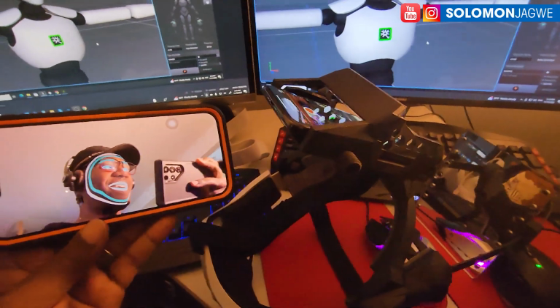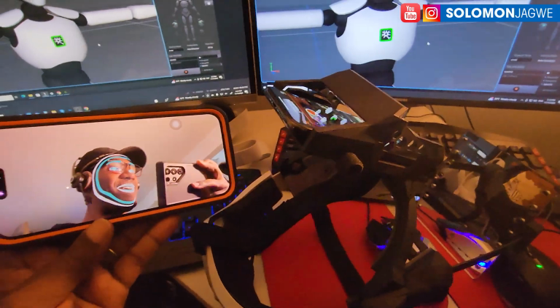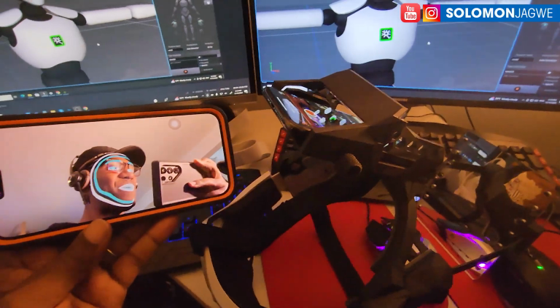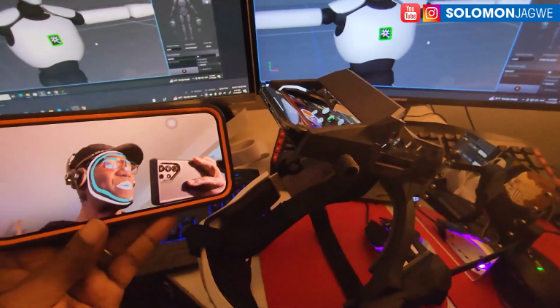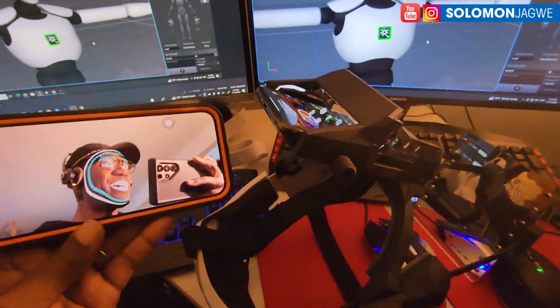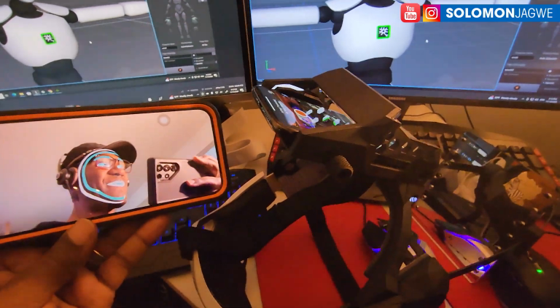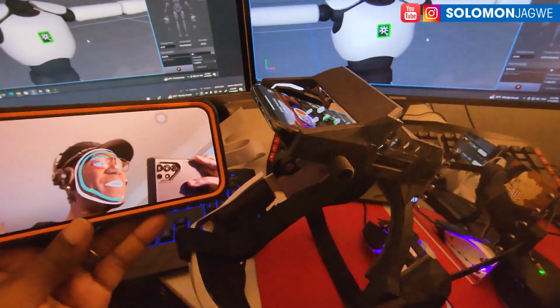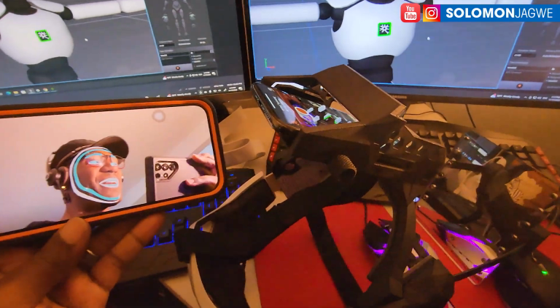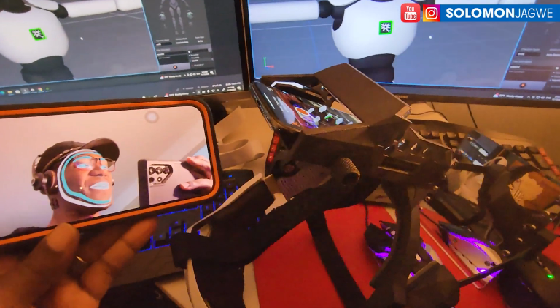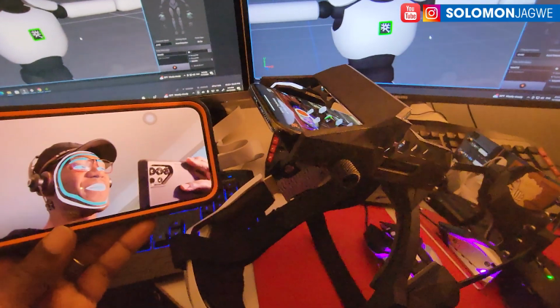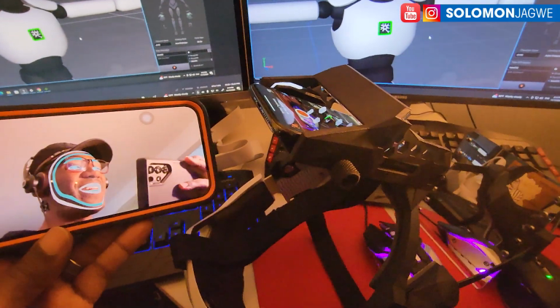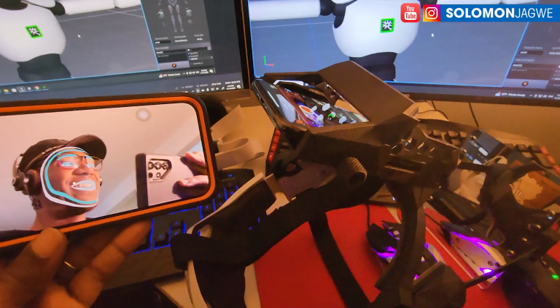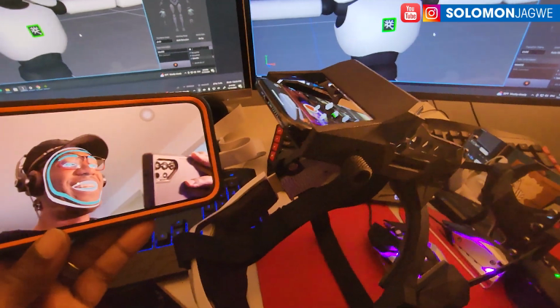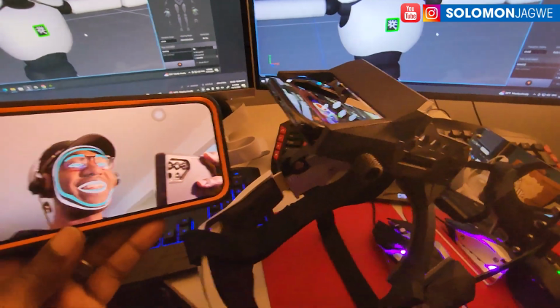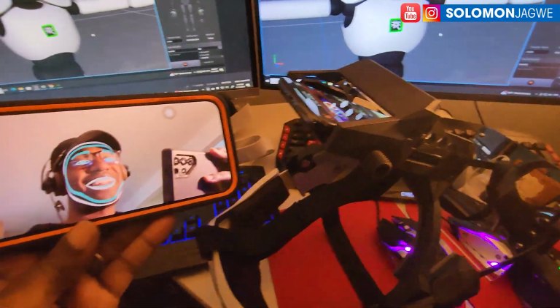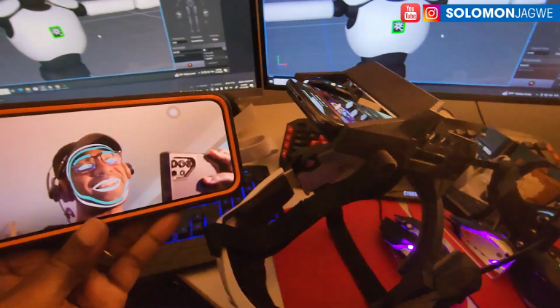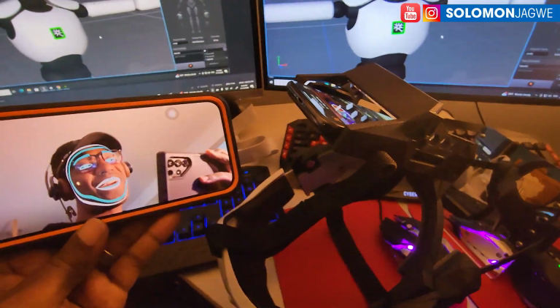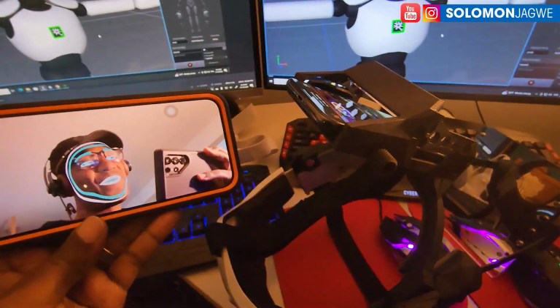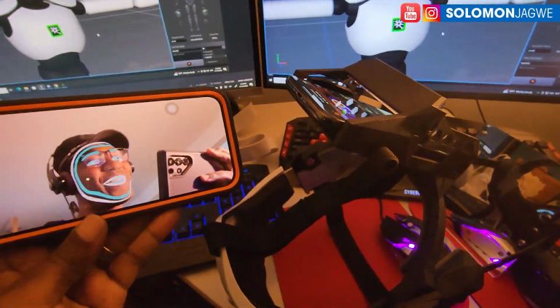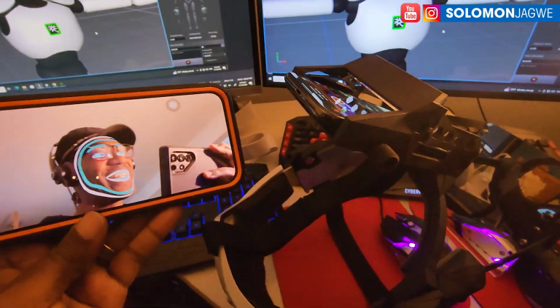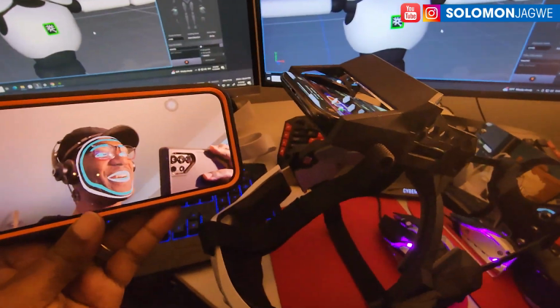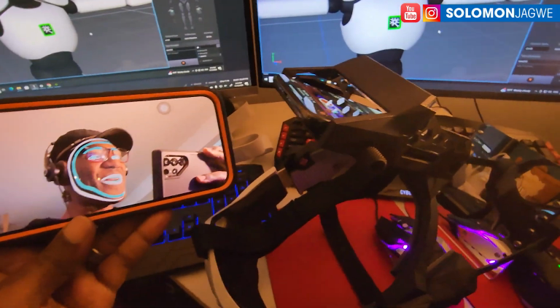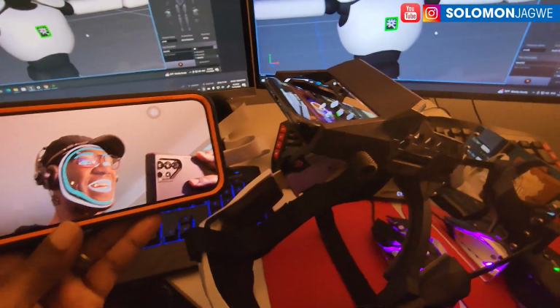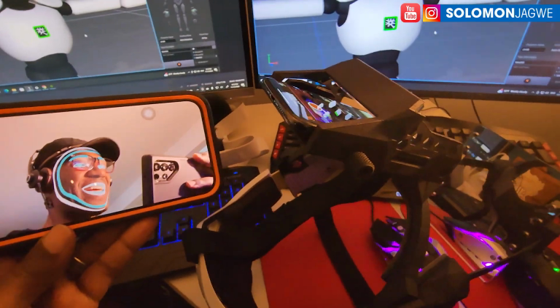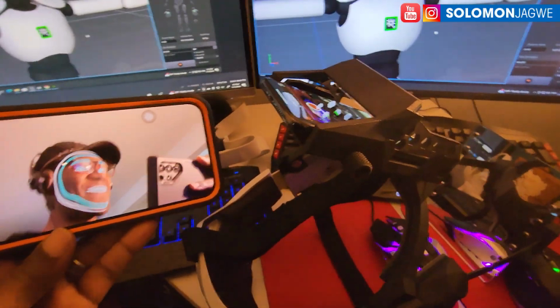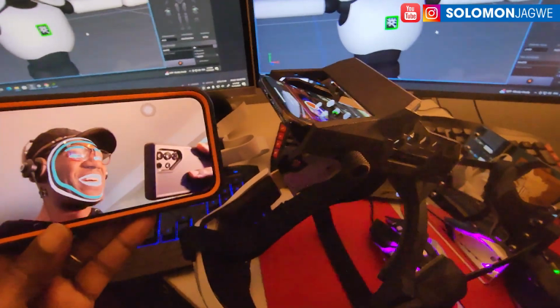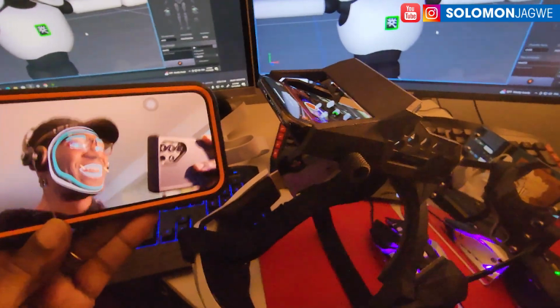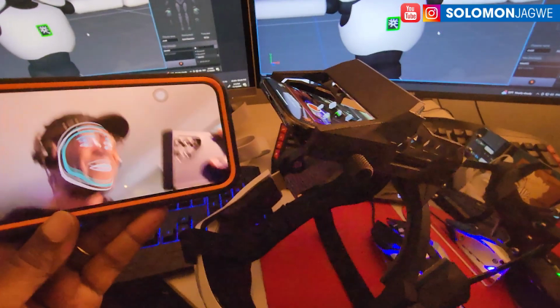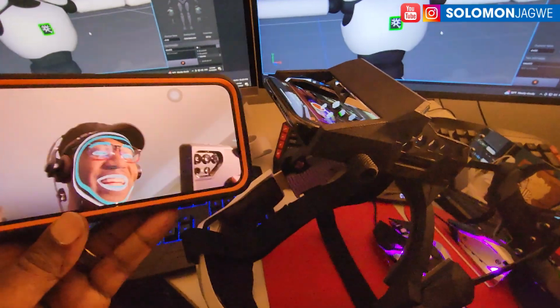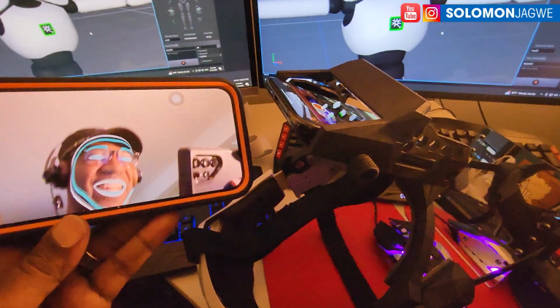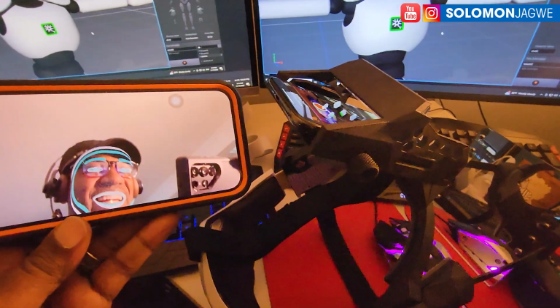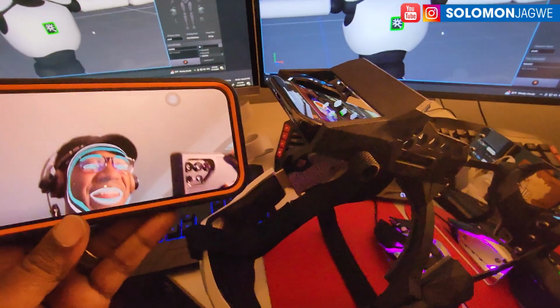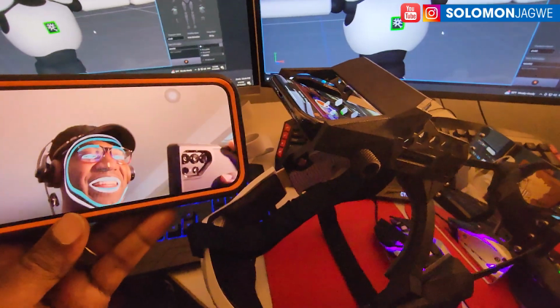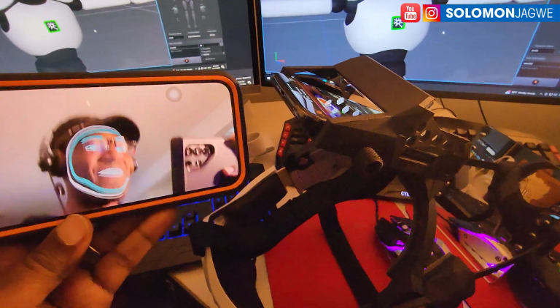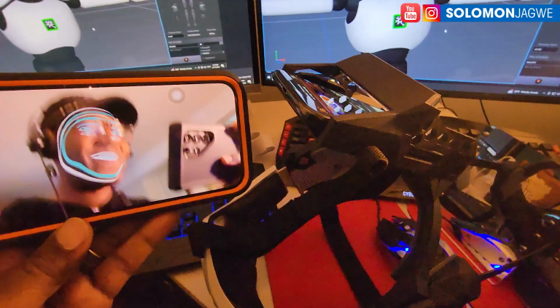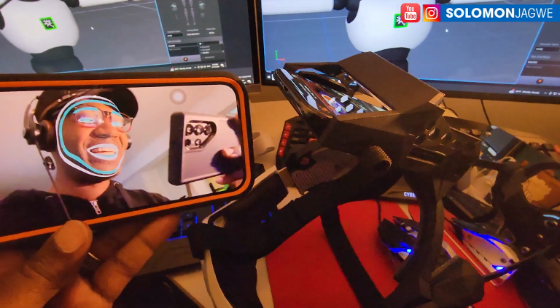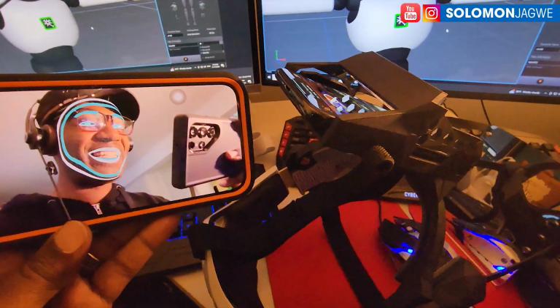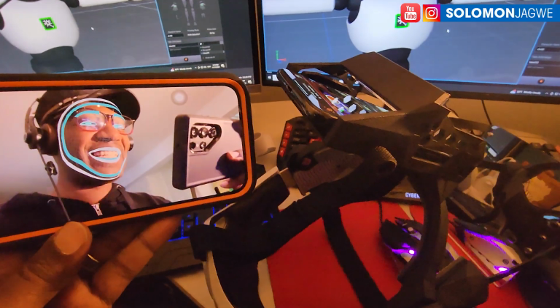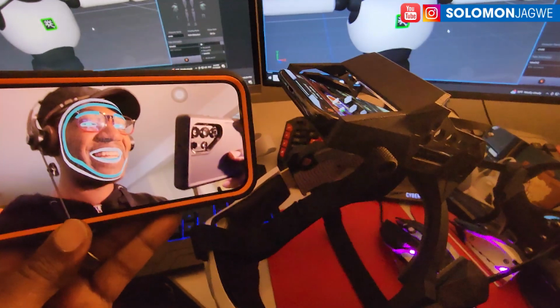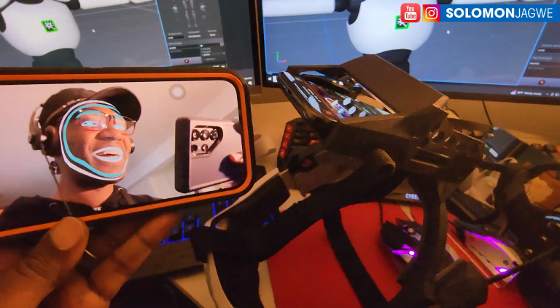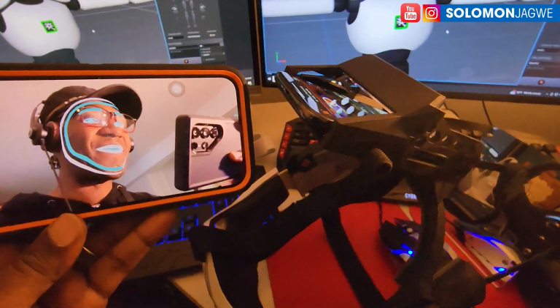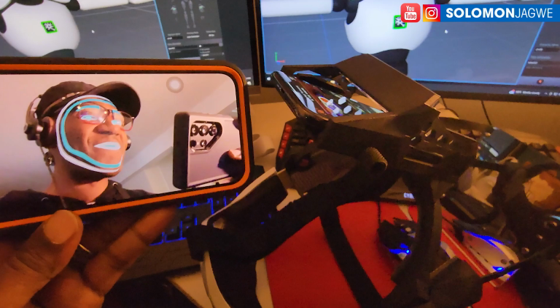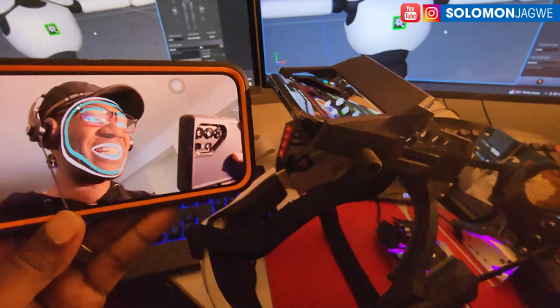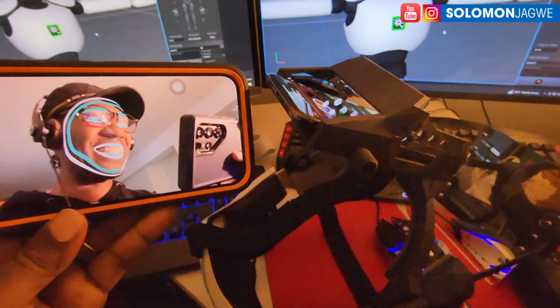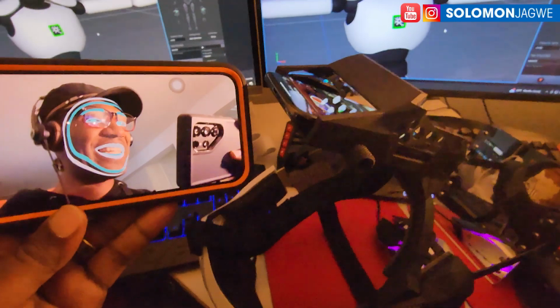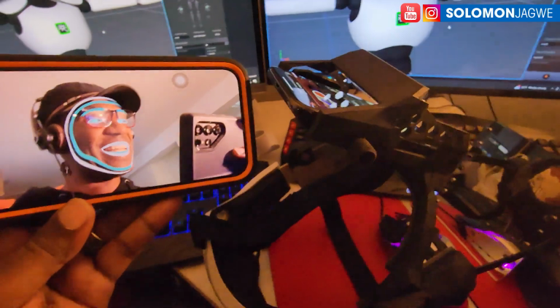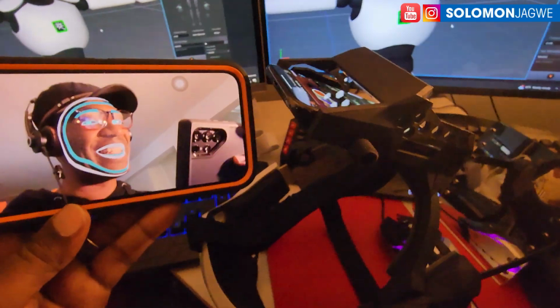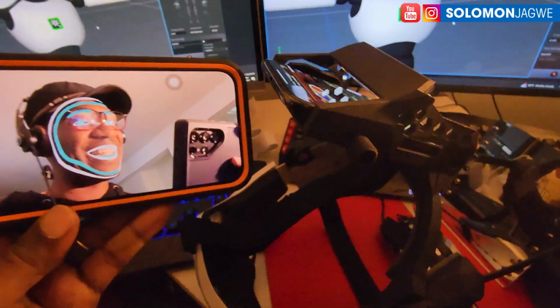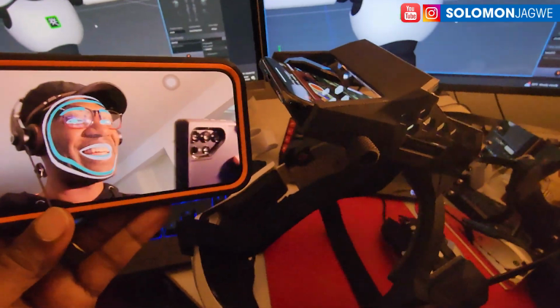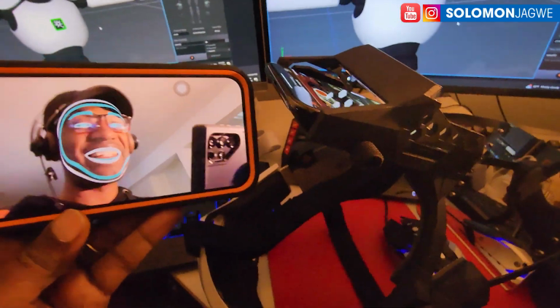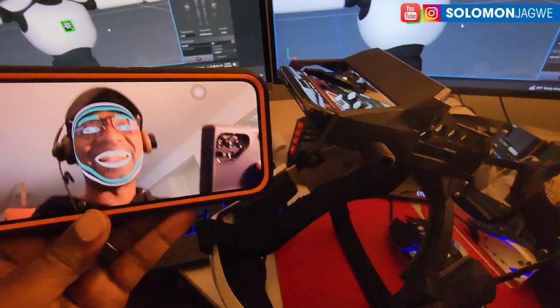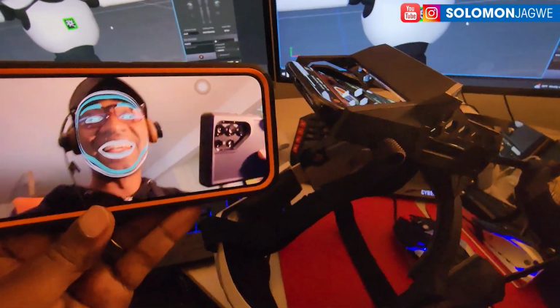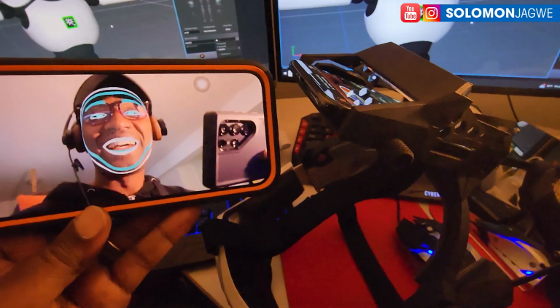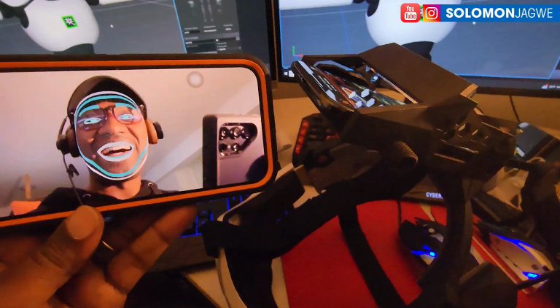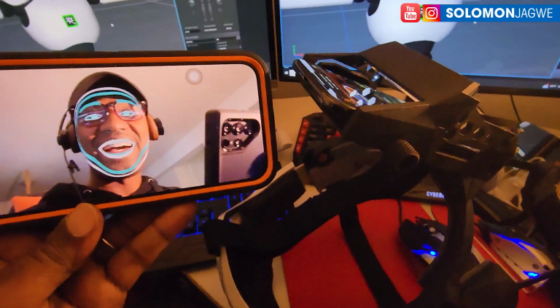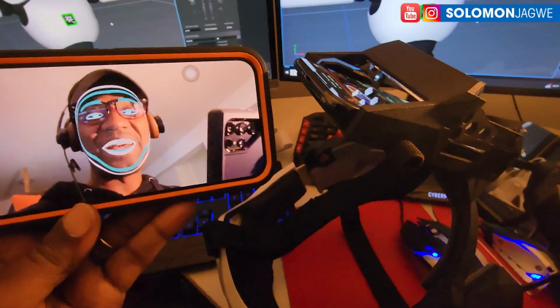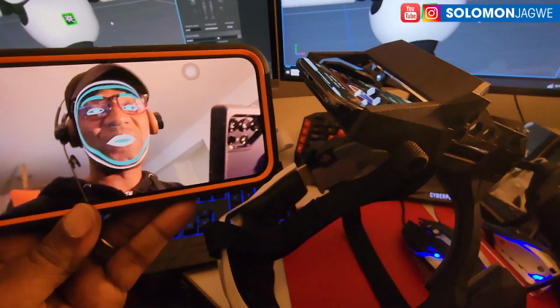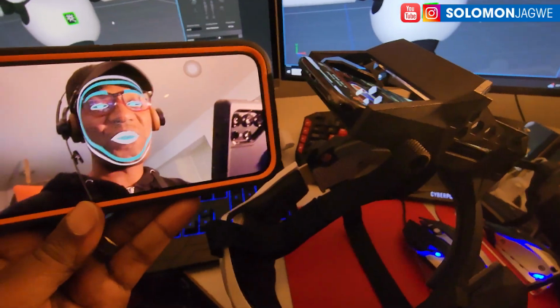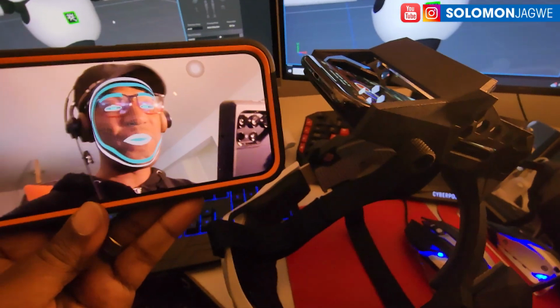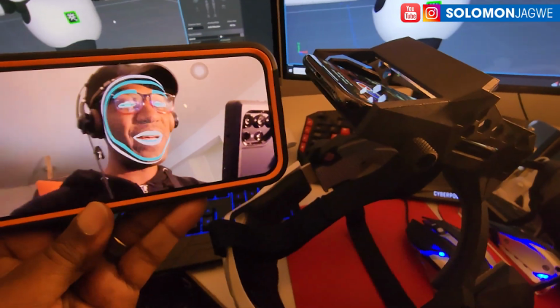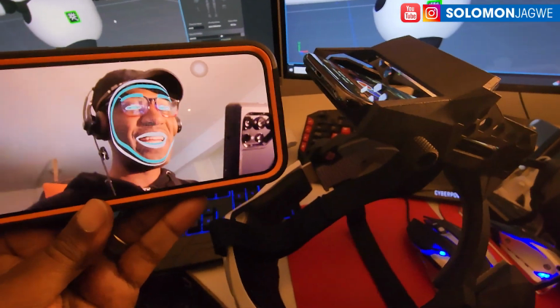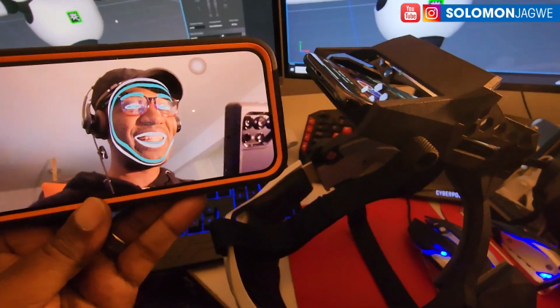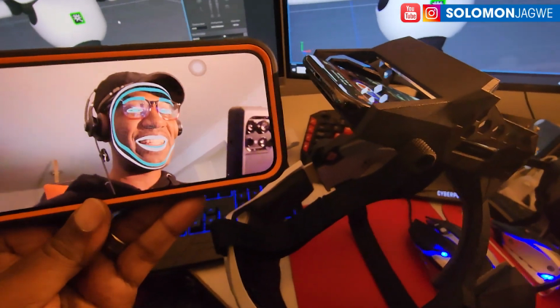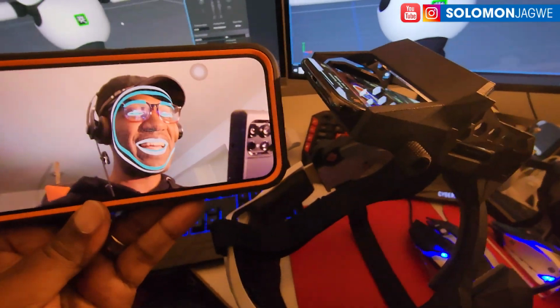Welcome back, friends. This is Solomon Jagway. I'm back with another amazing insight. I am super excited.